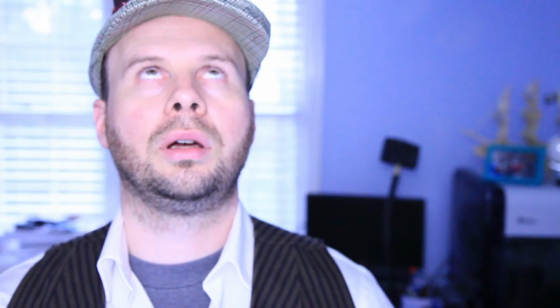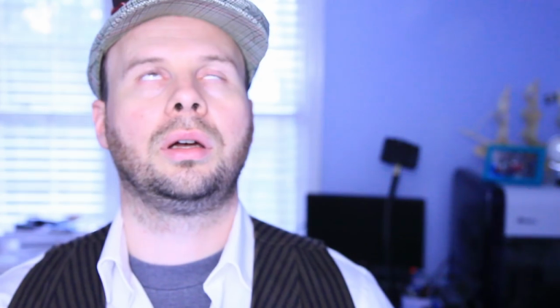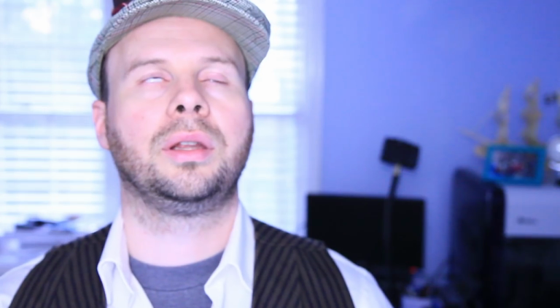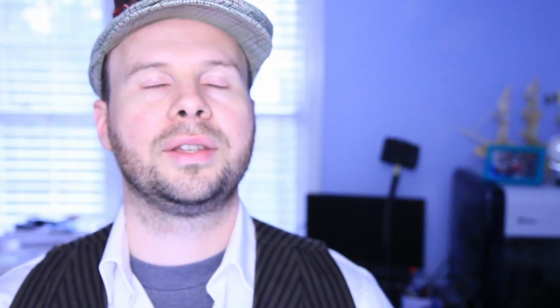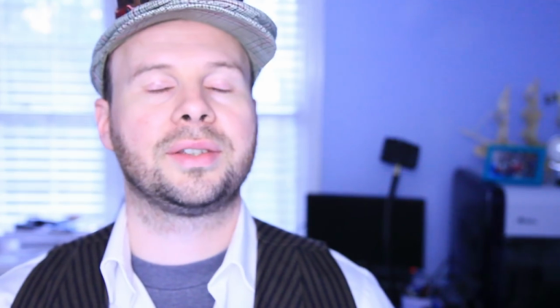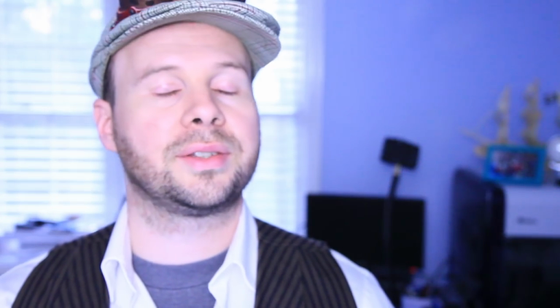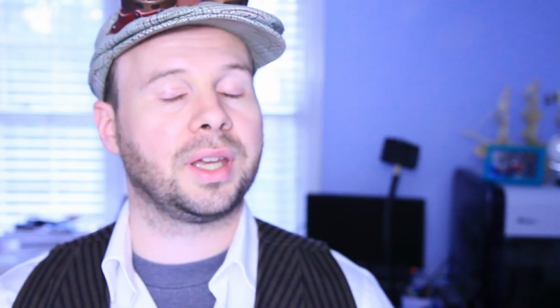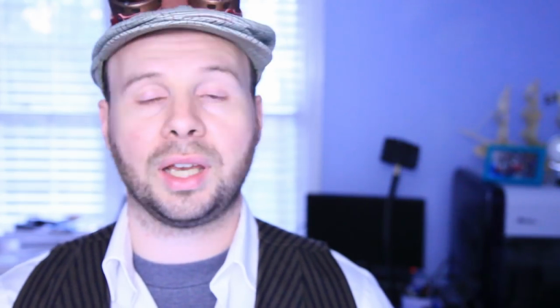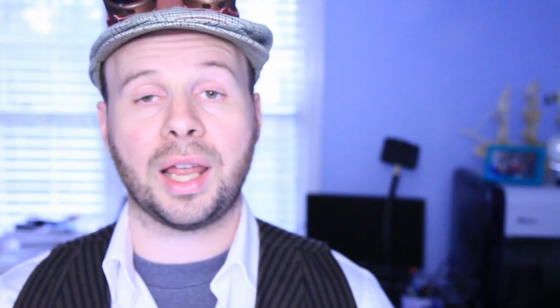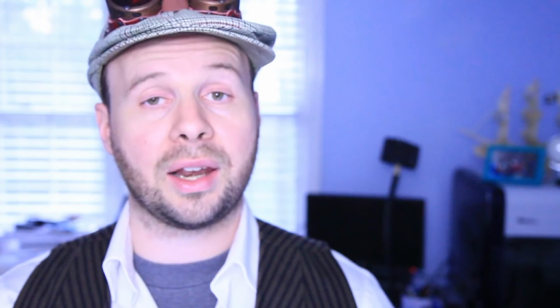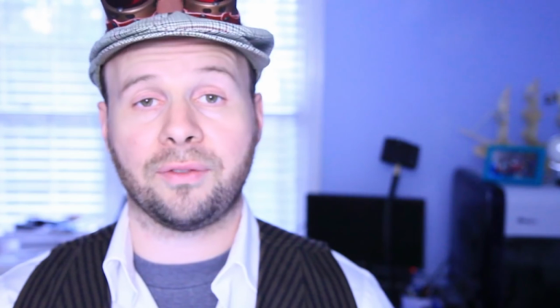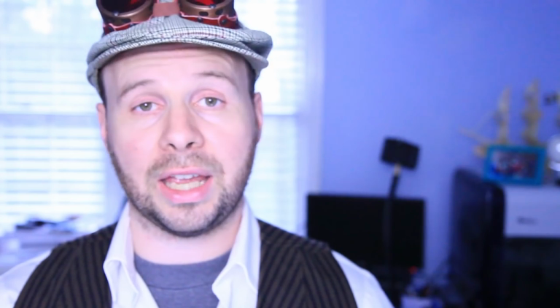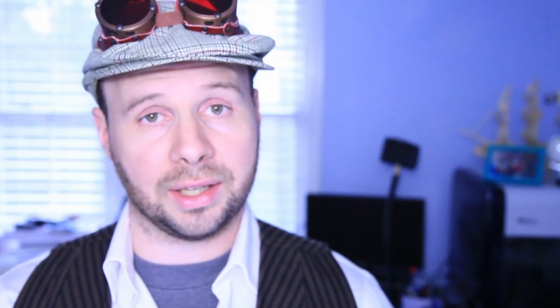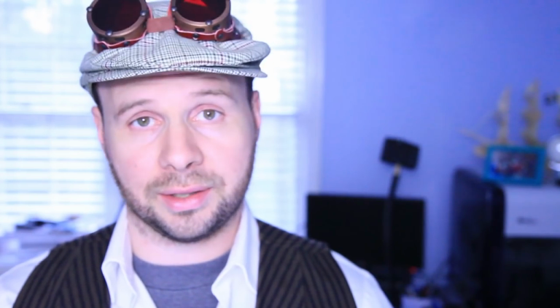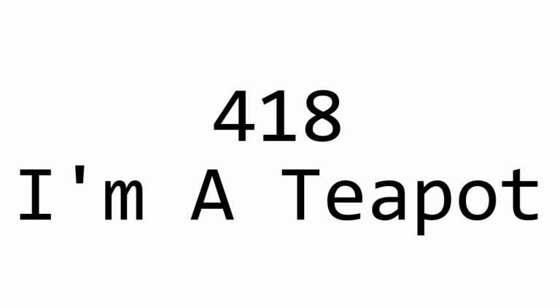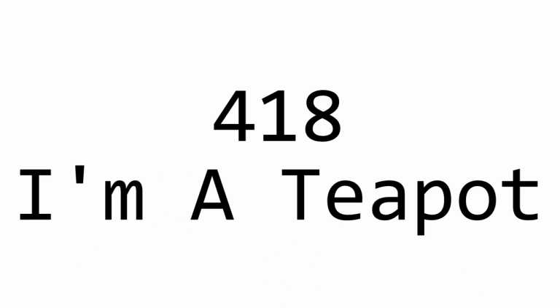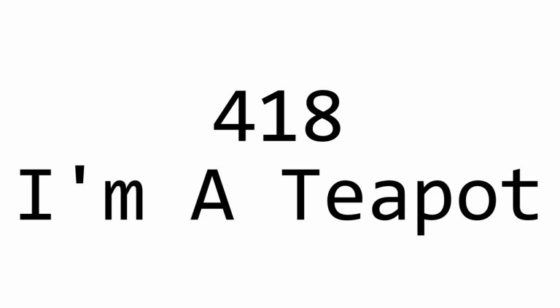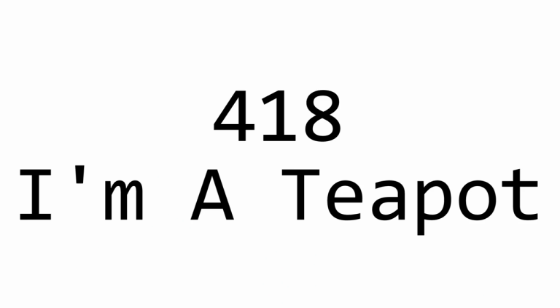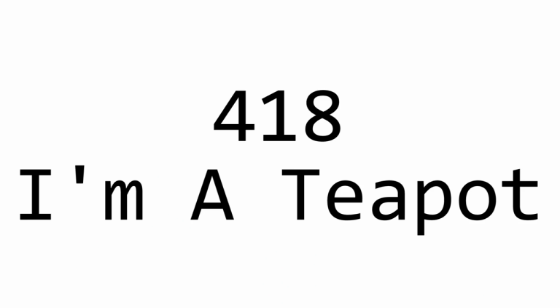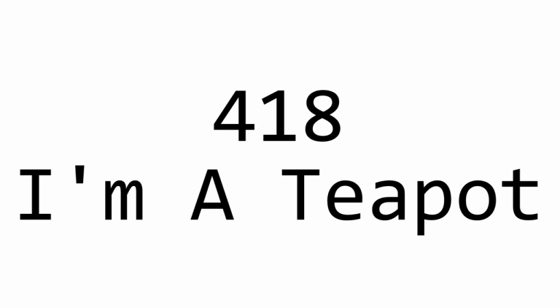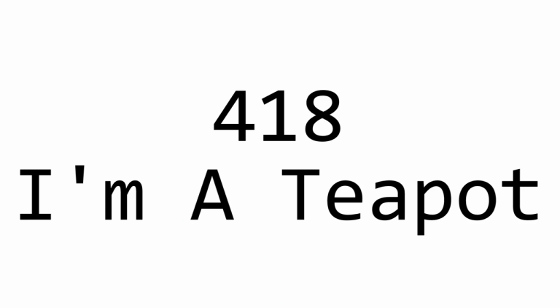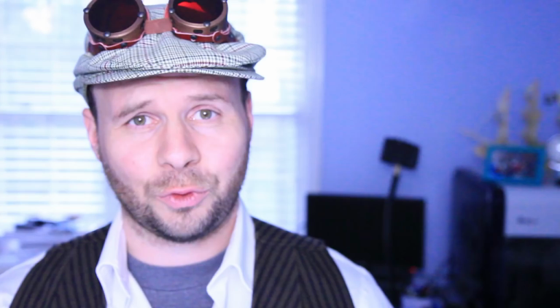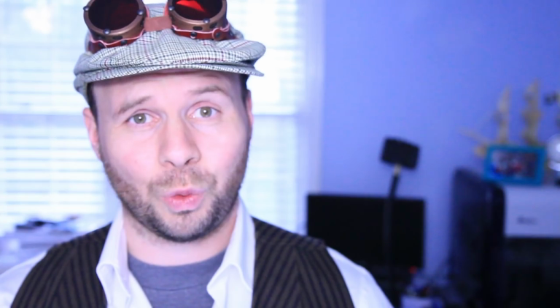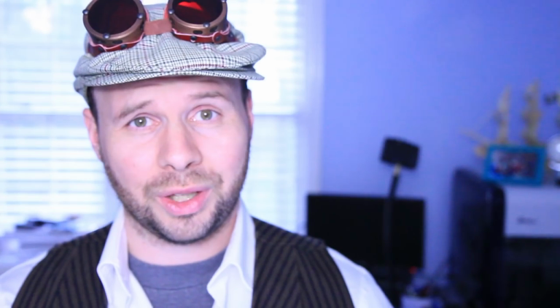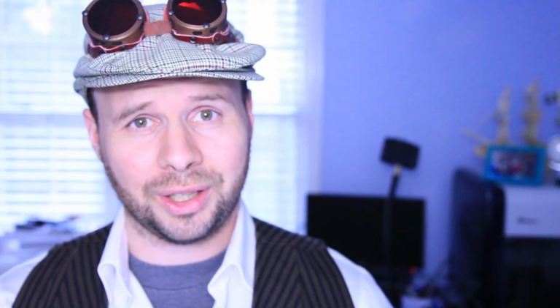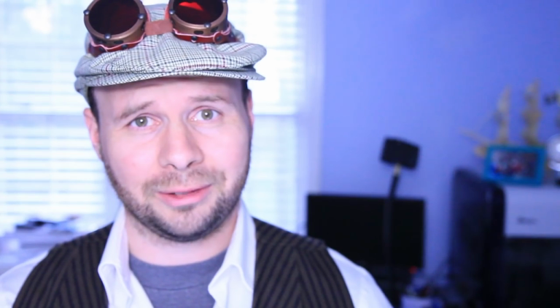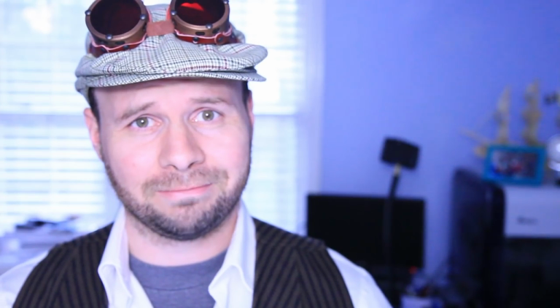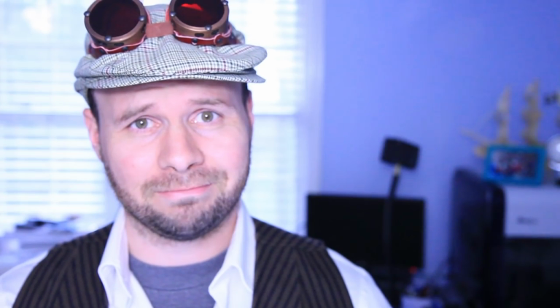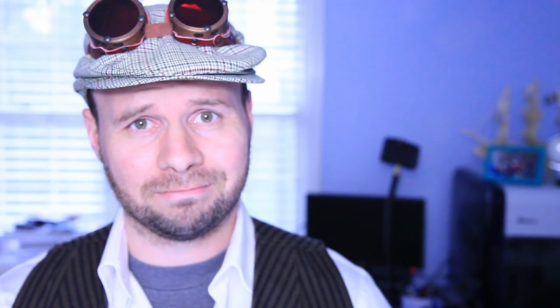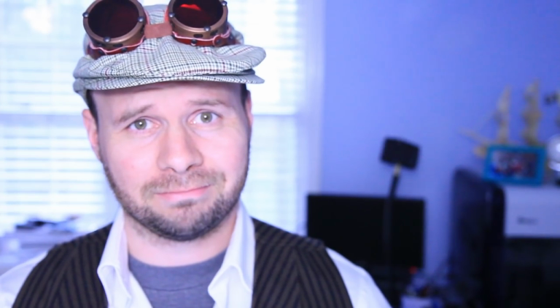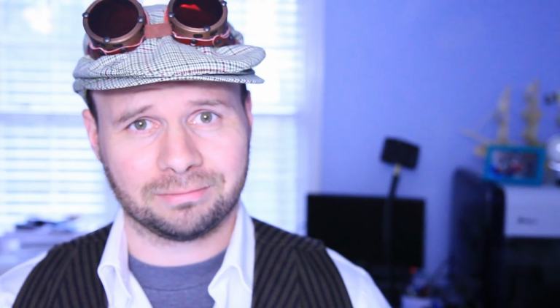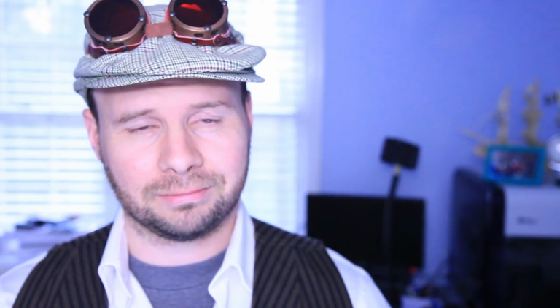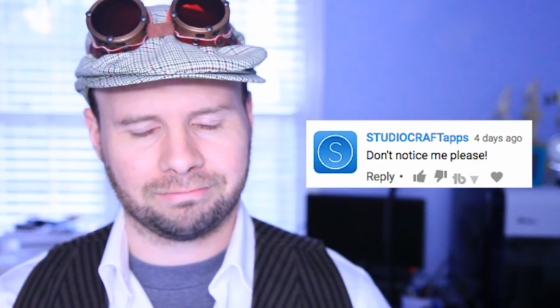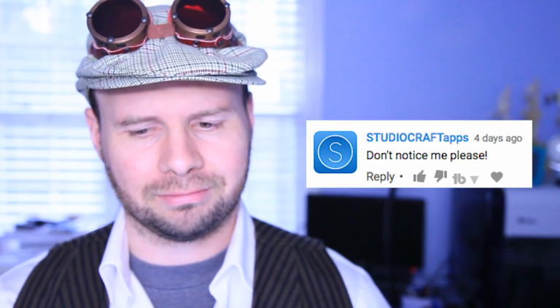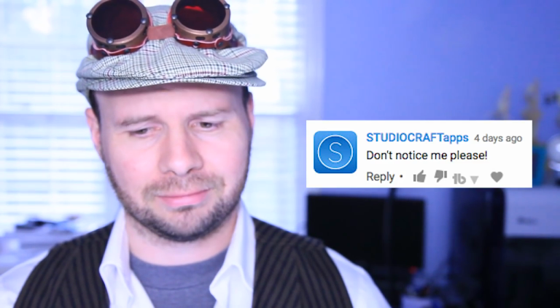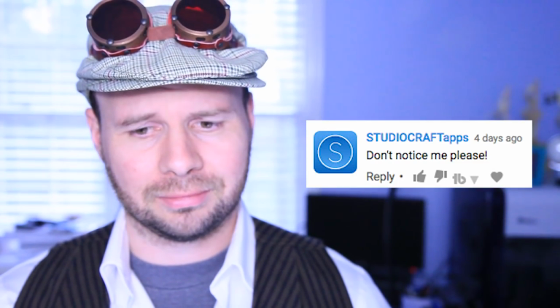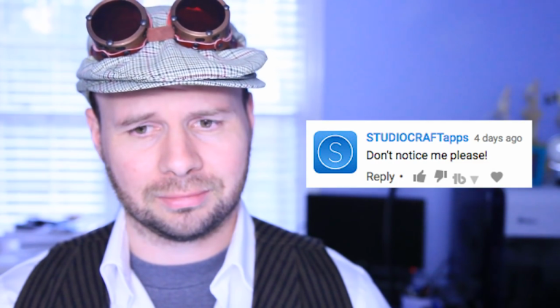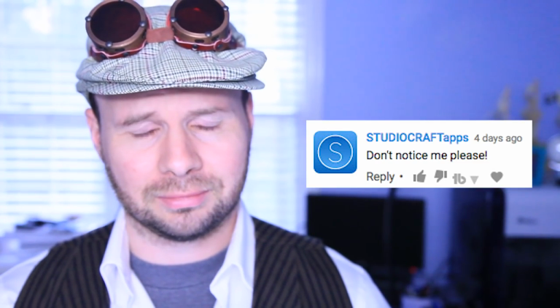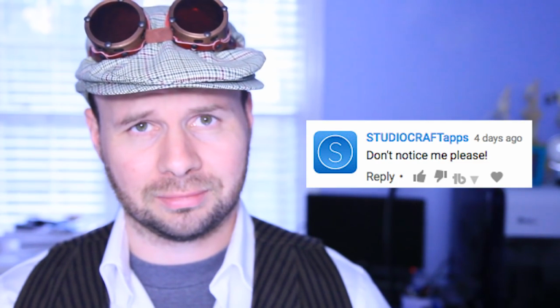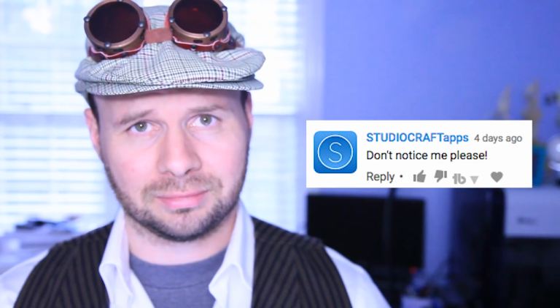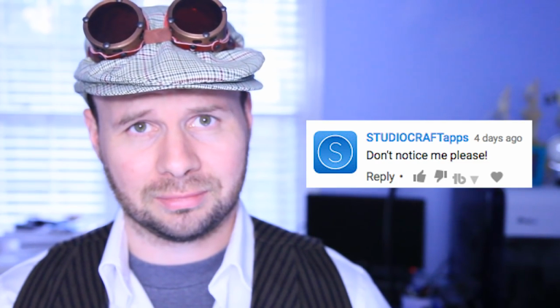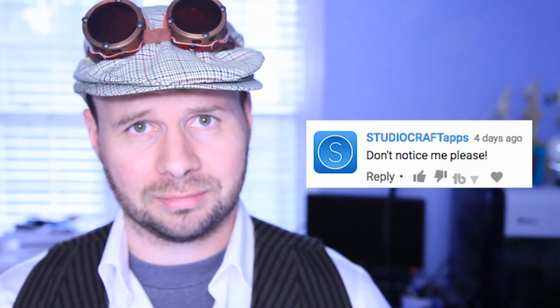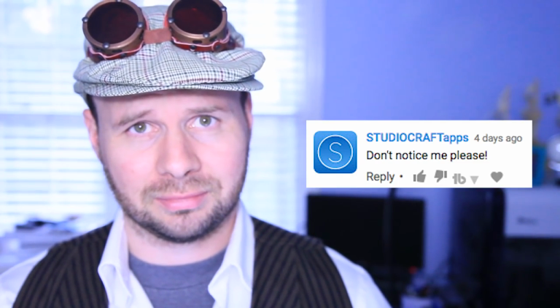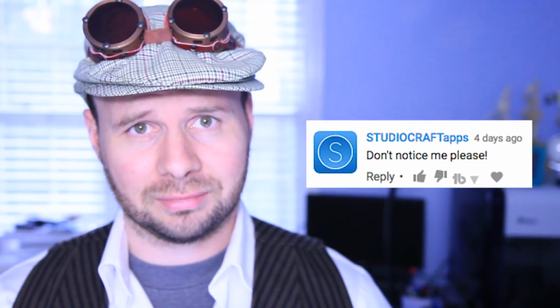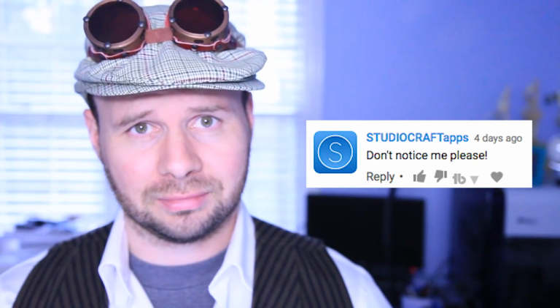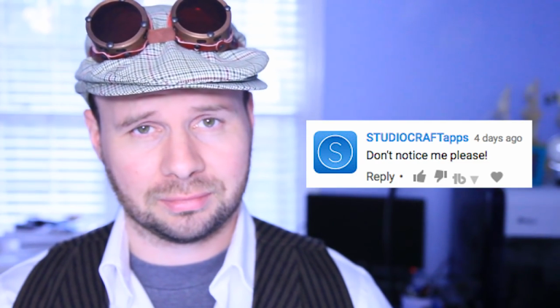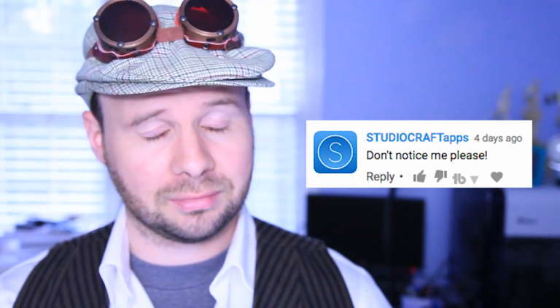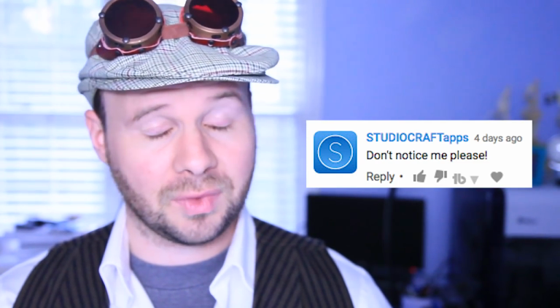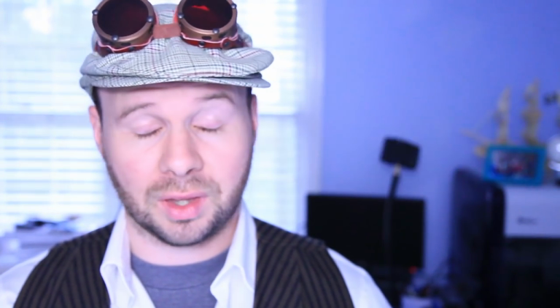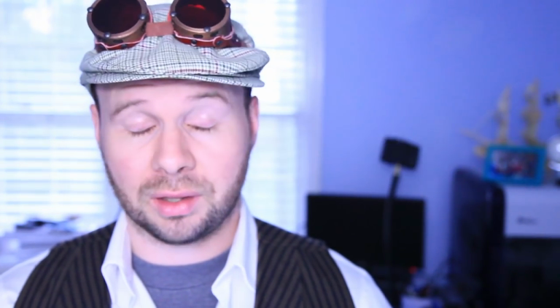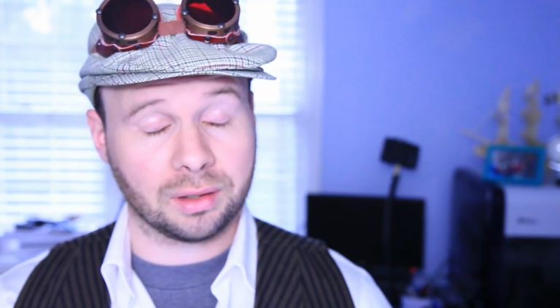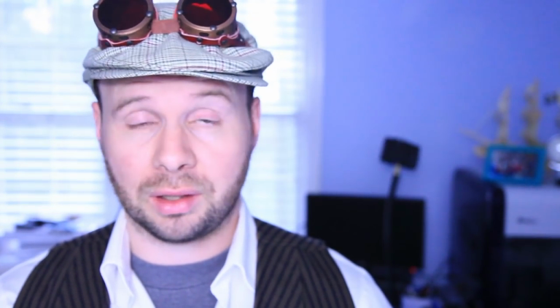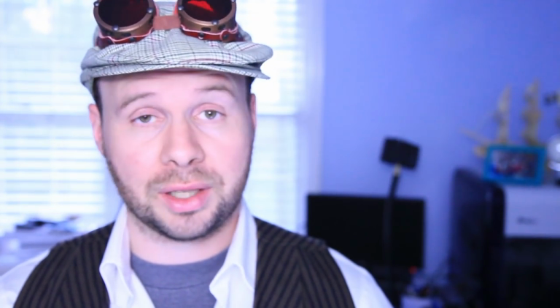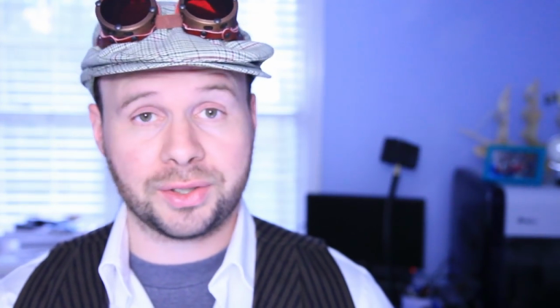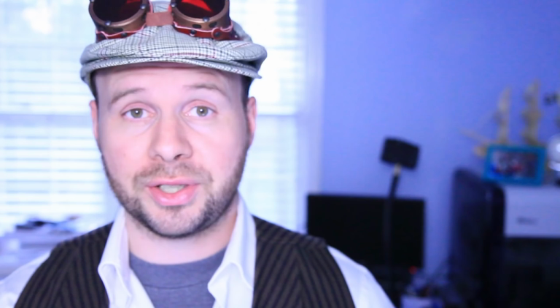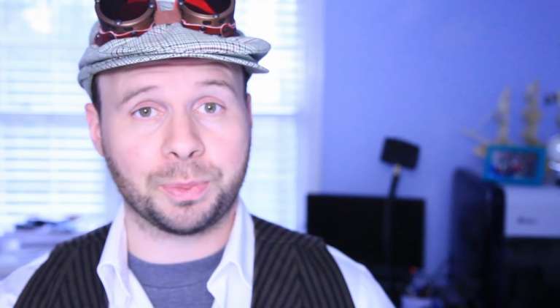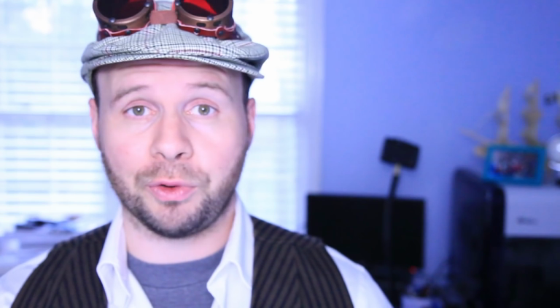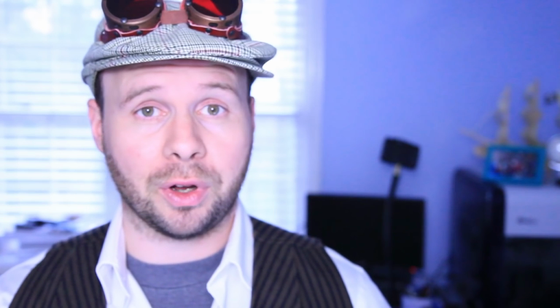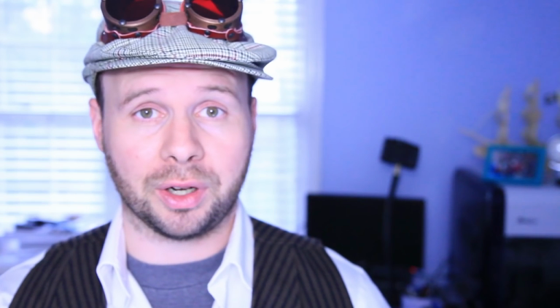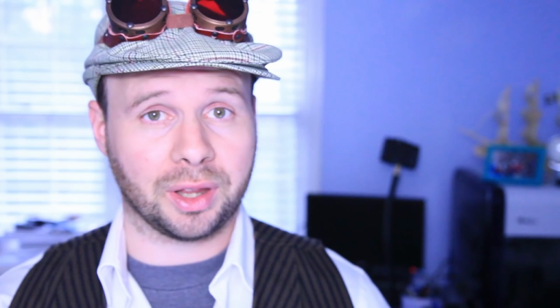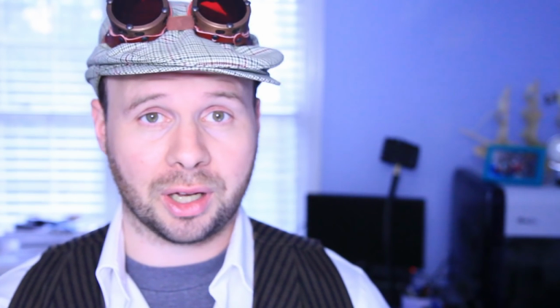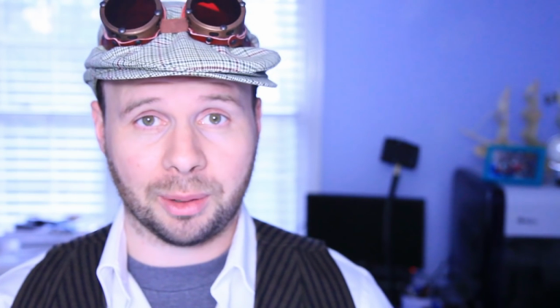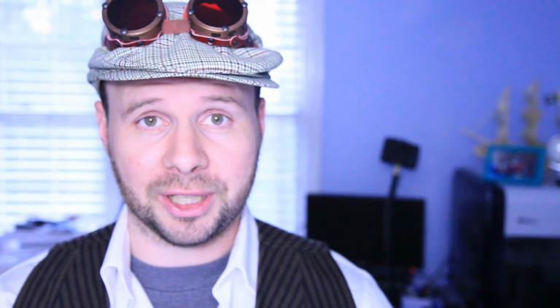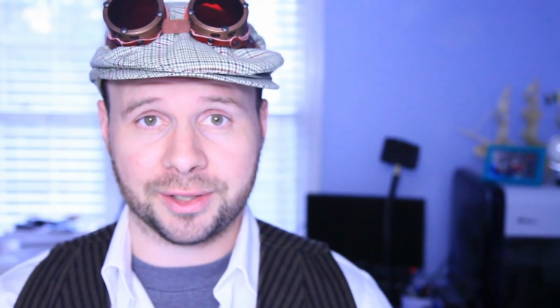This is getting out of hand. Really? Don't notice me, please. Let's just move on to the comments.